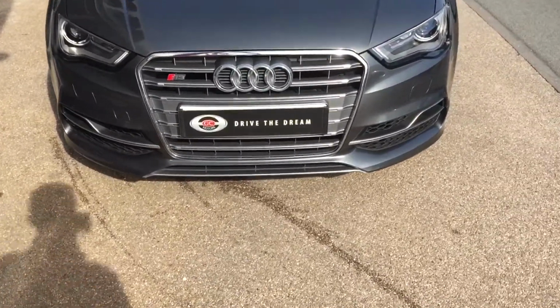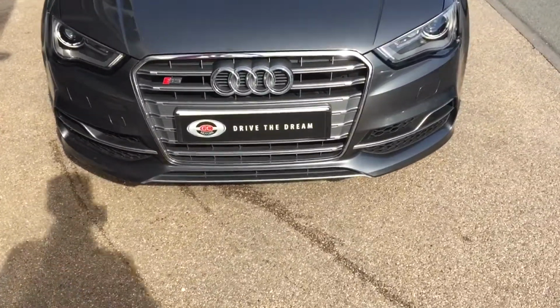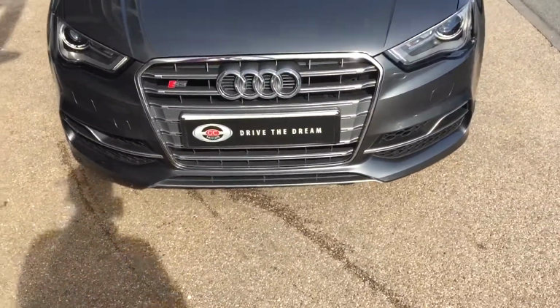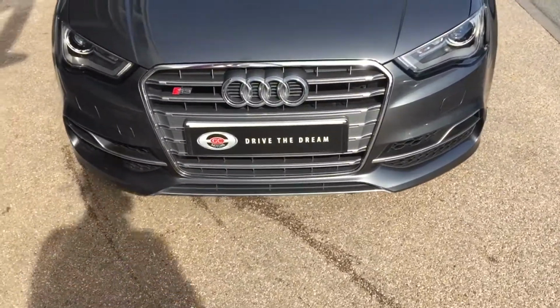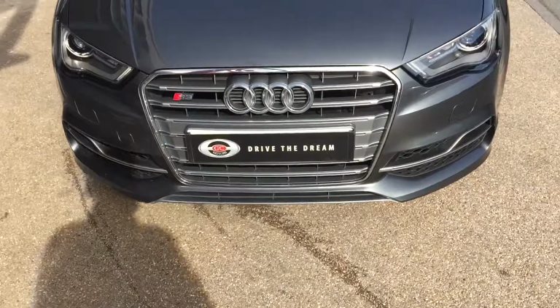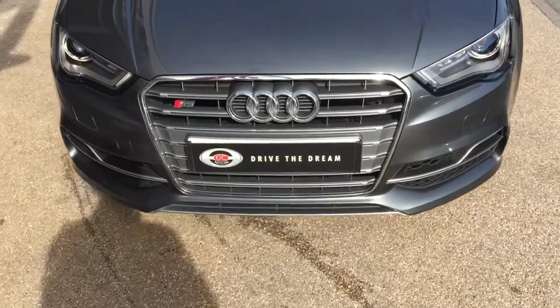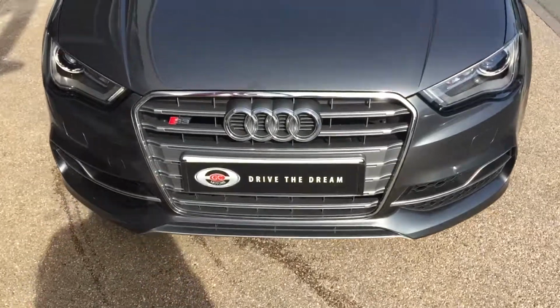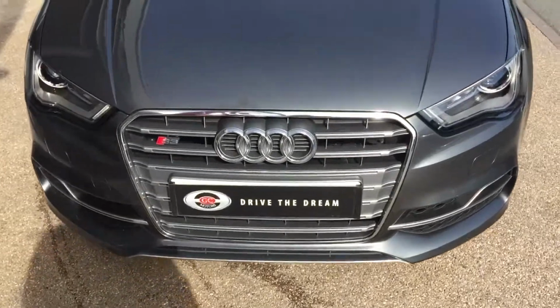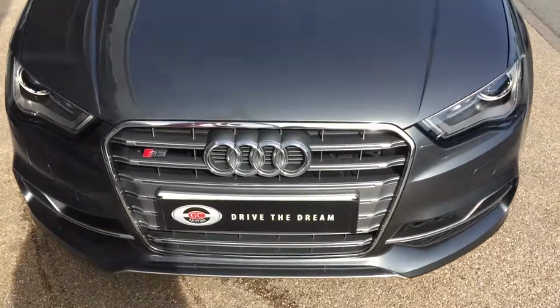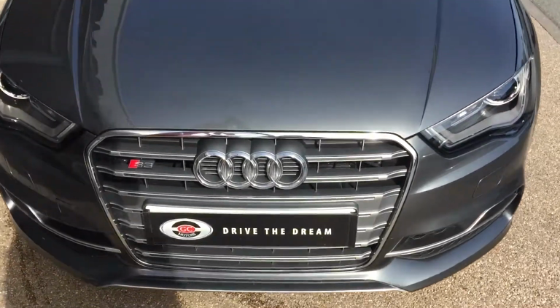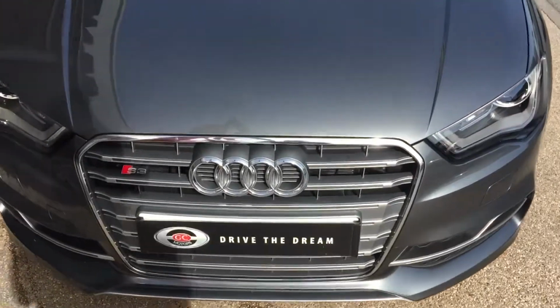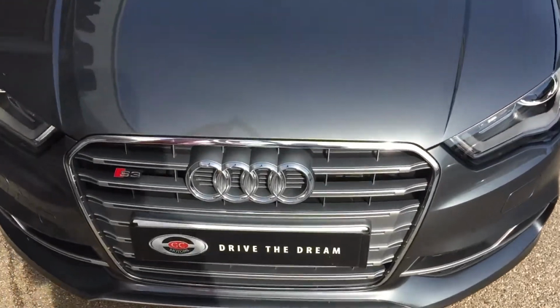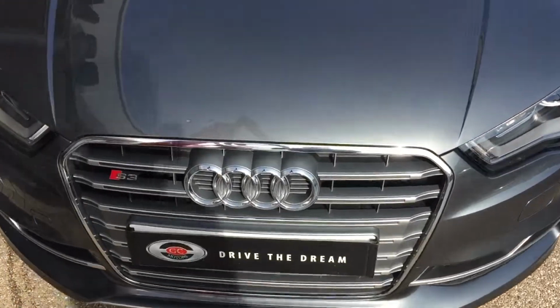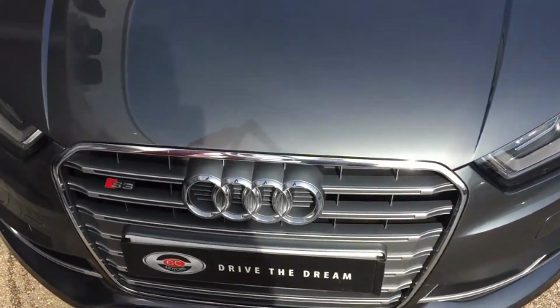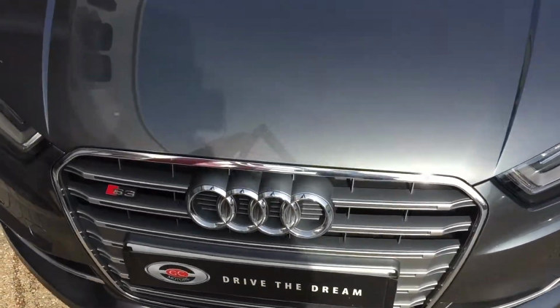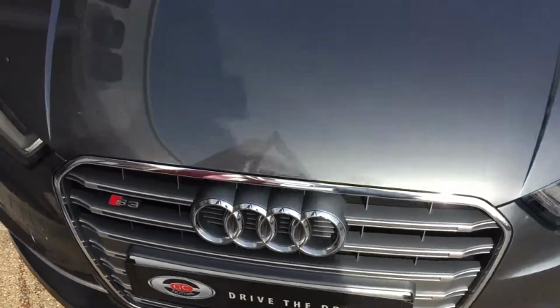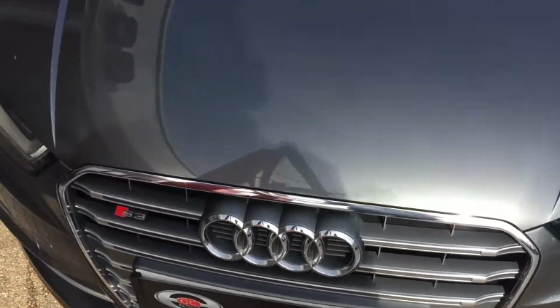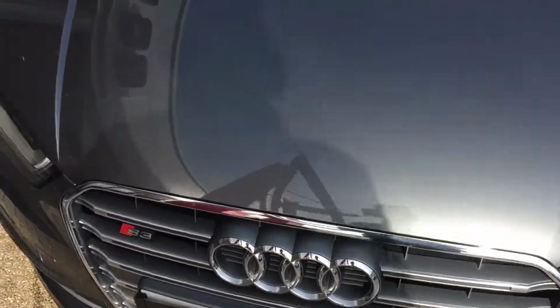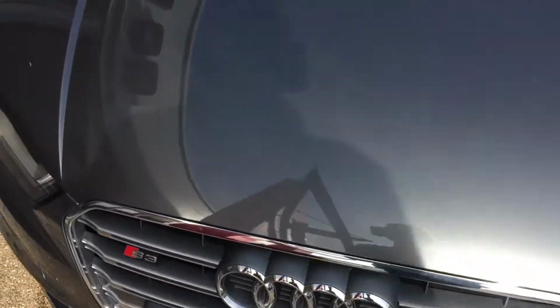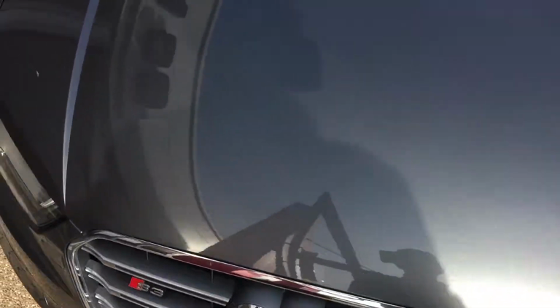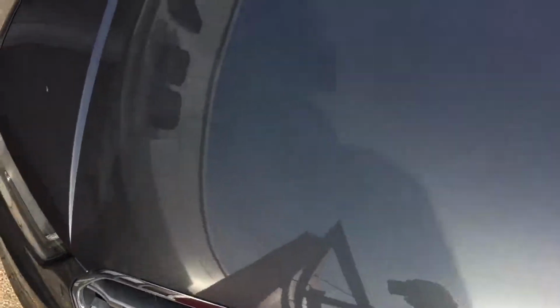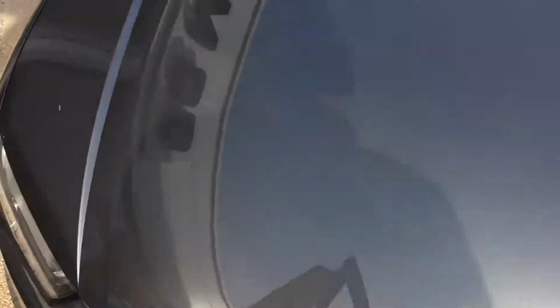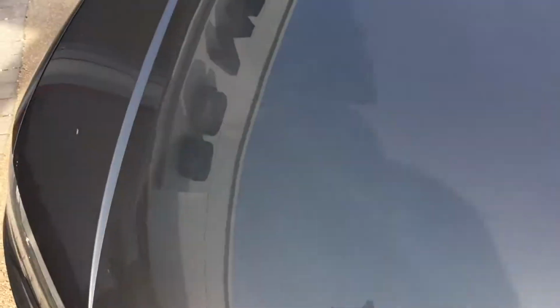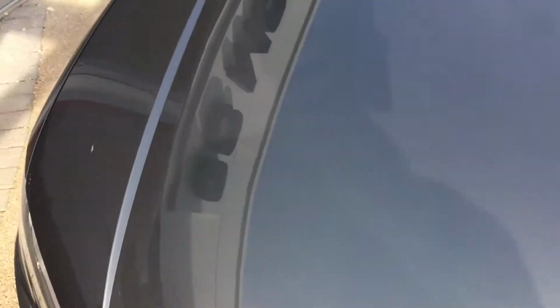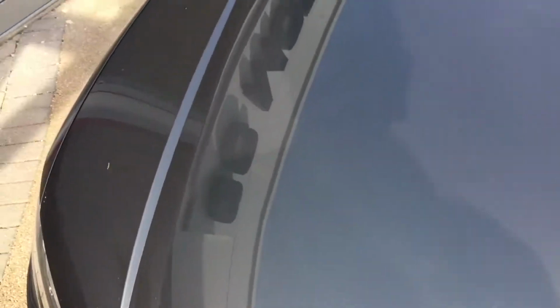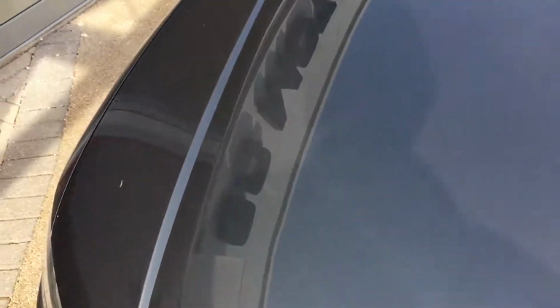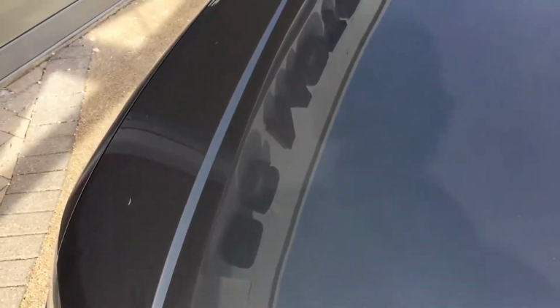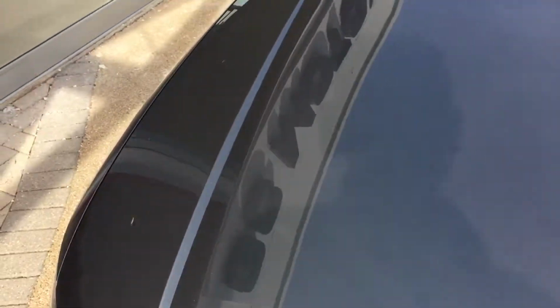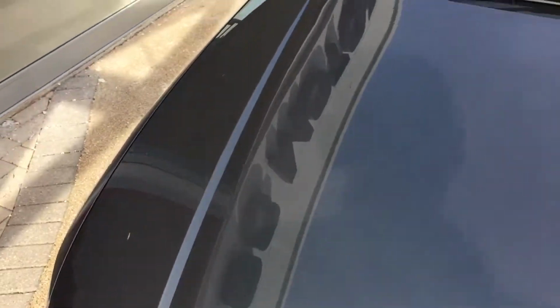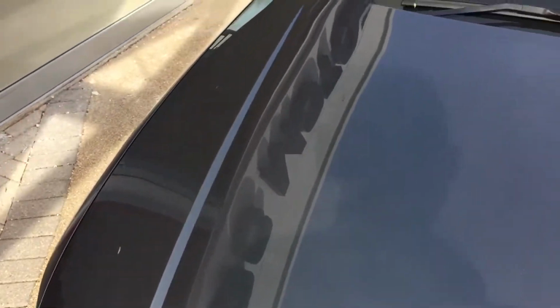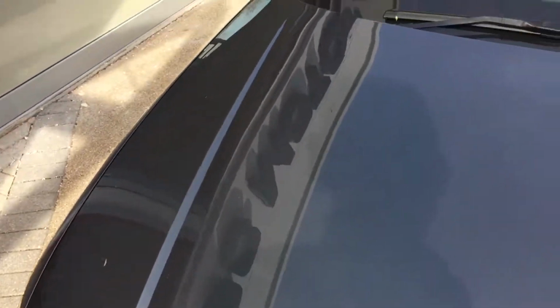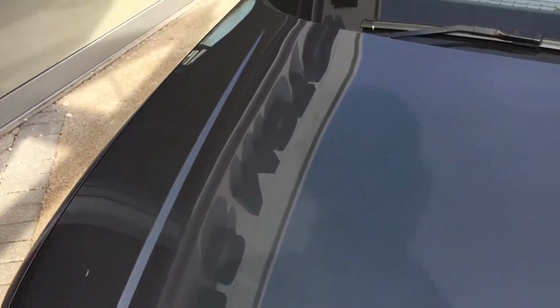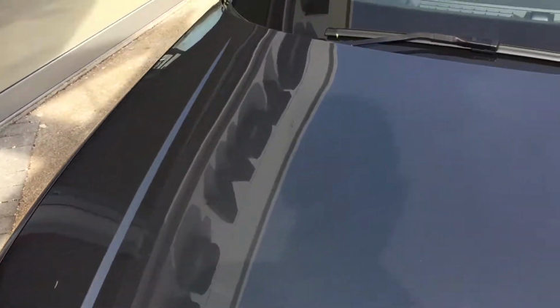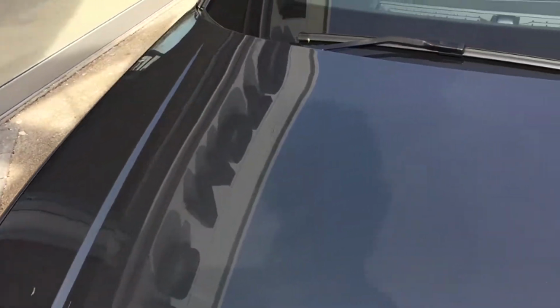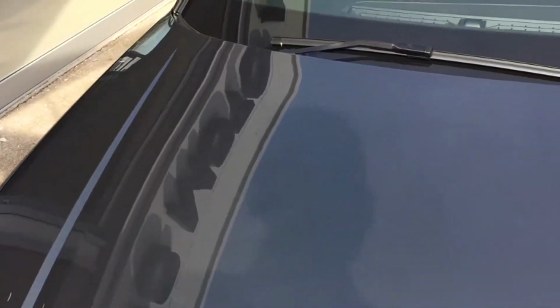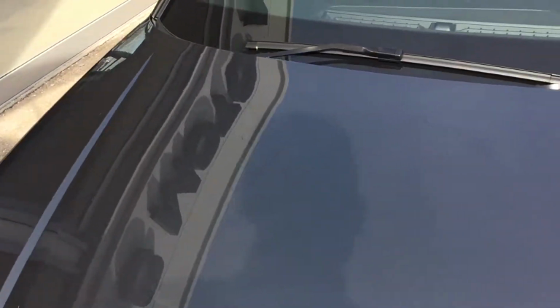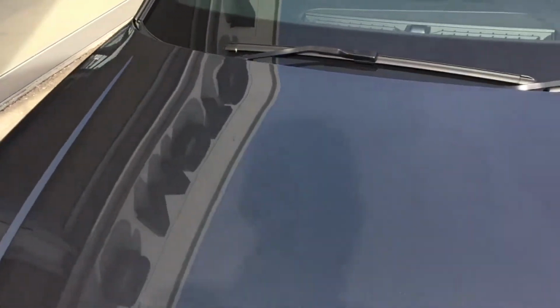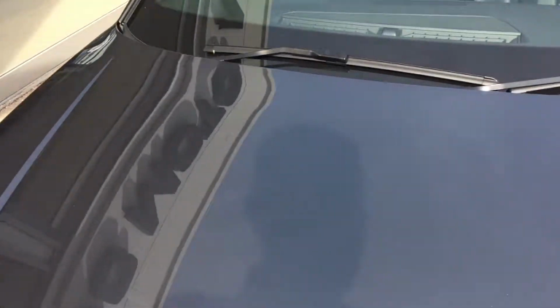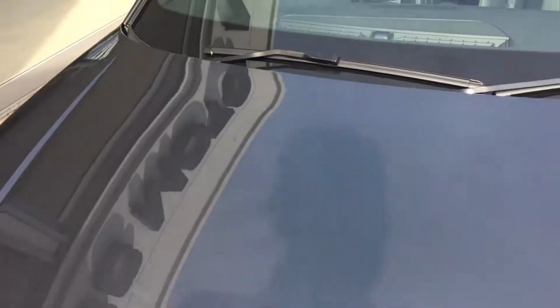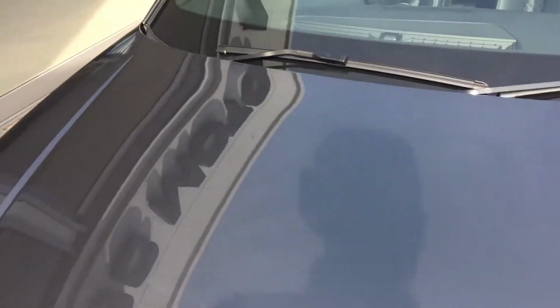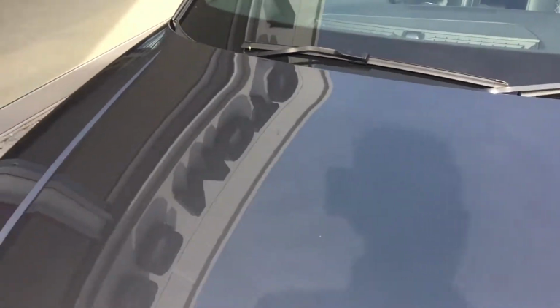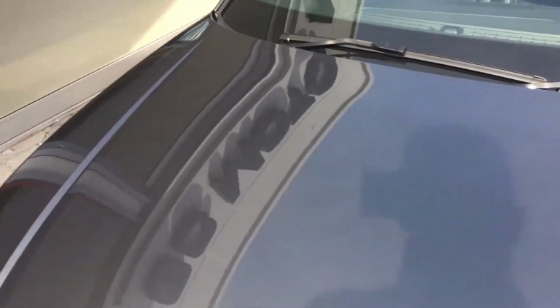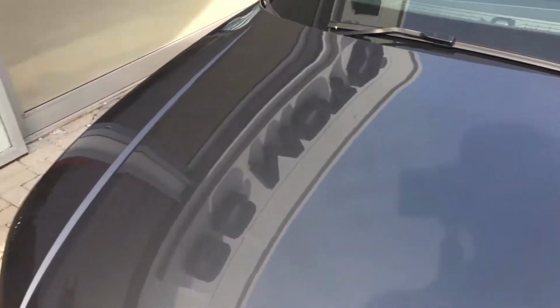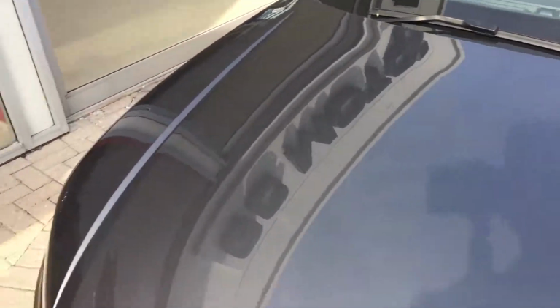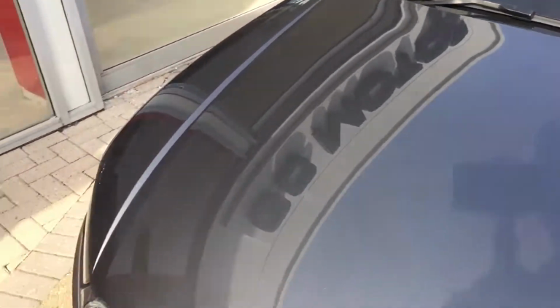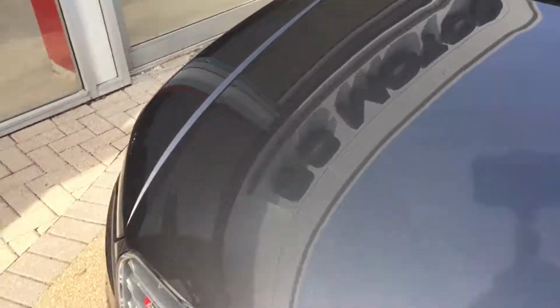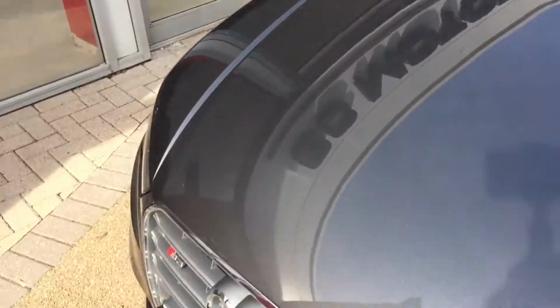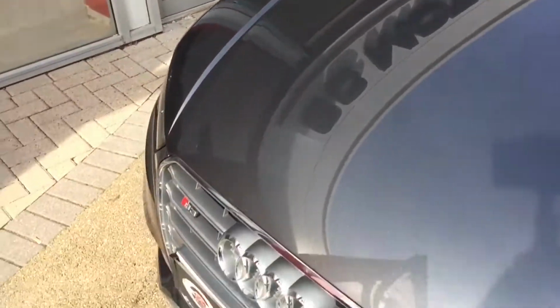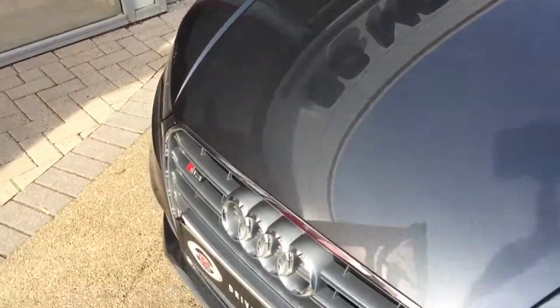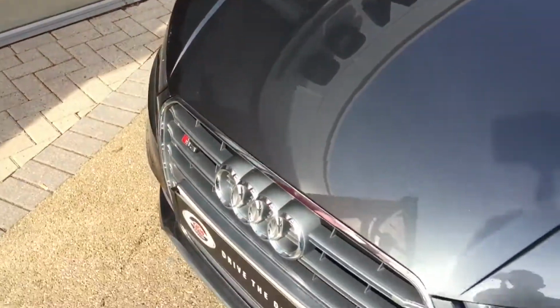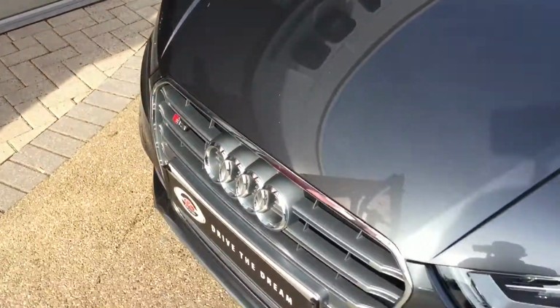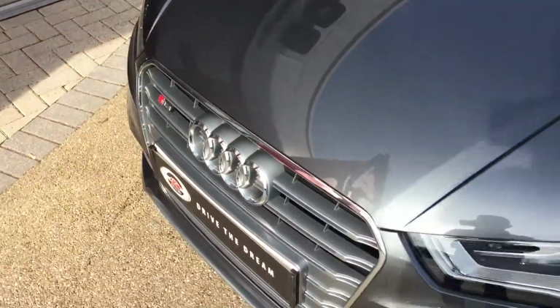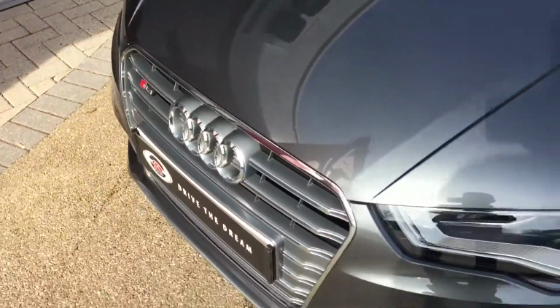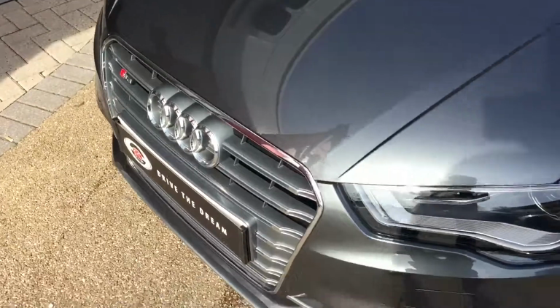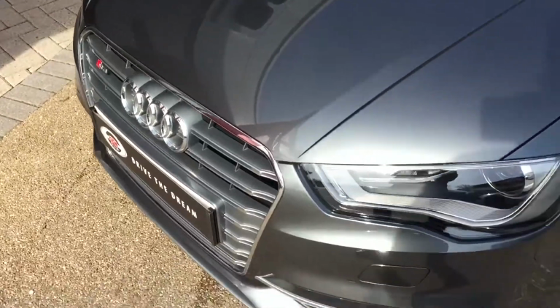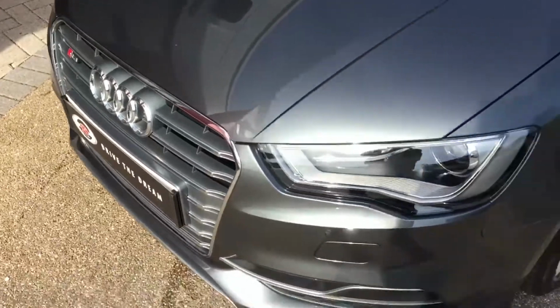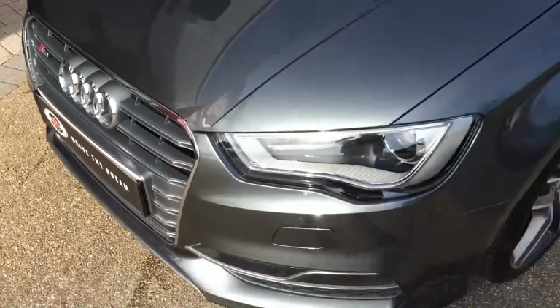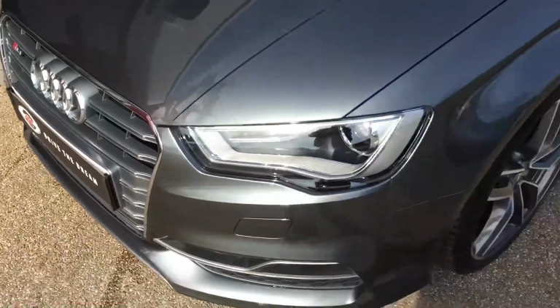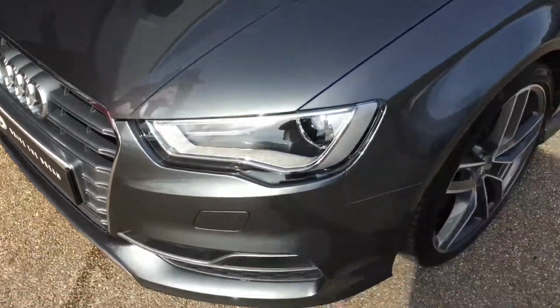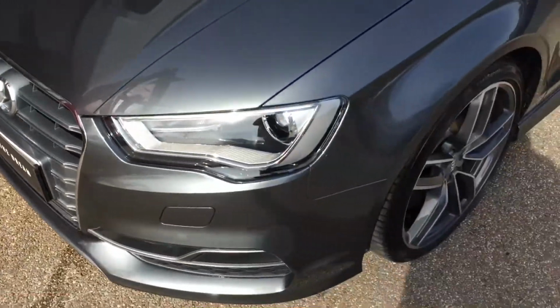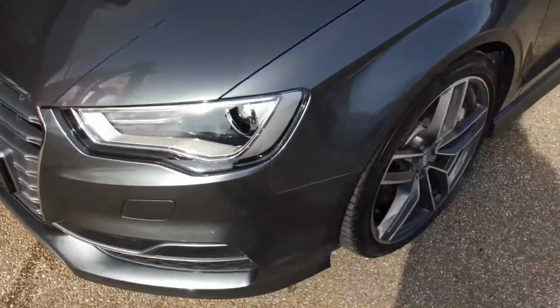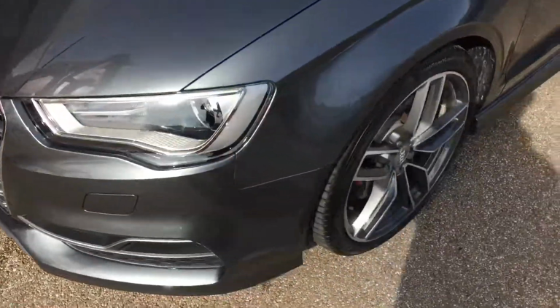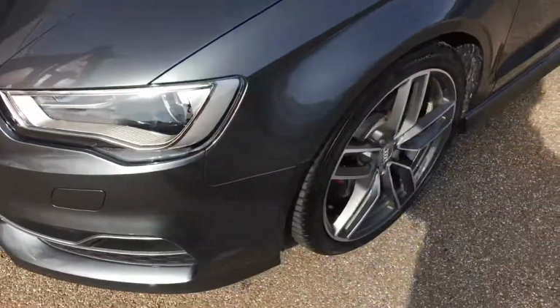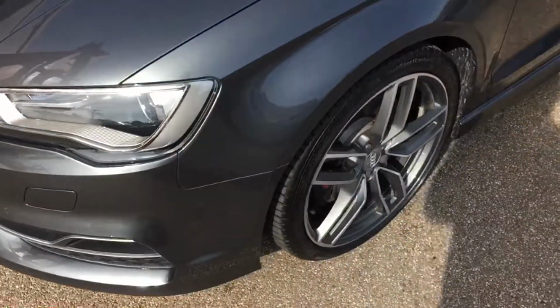So we start with this lovely grey paintwork on the car. It is in beautiful condition — this is the S3 saloon.